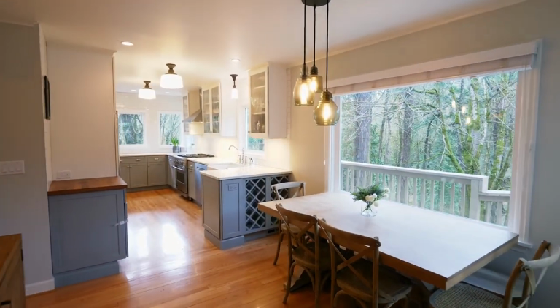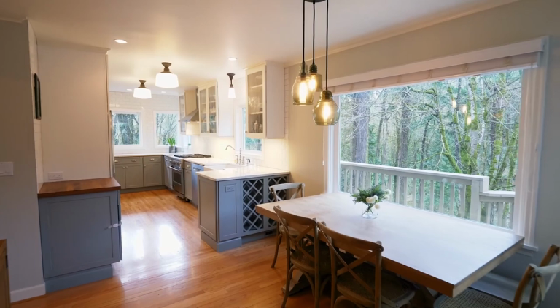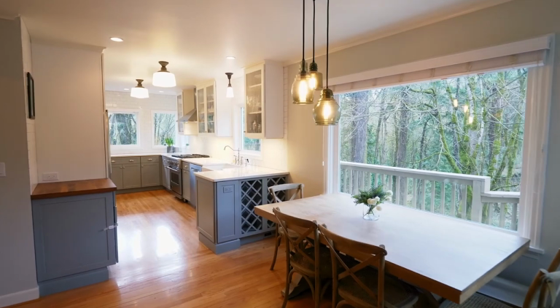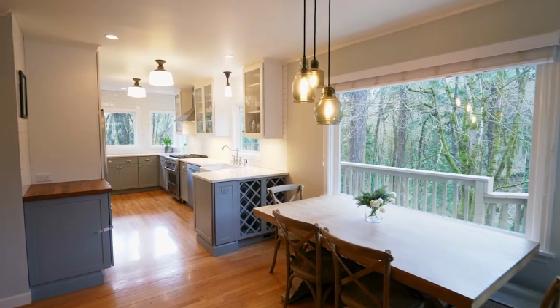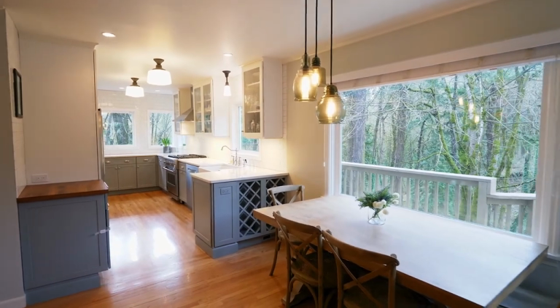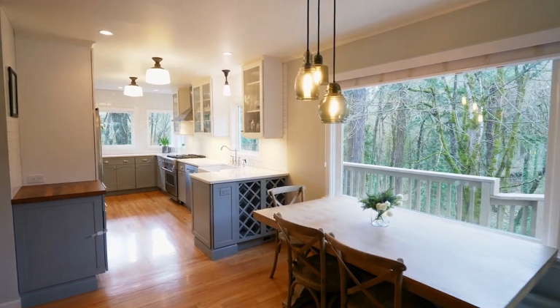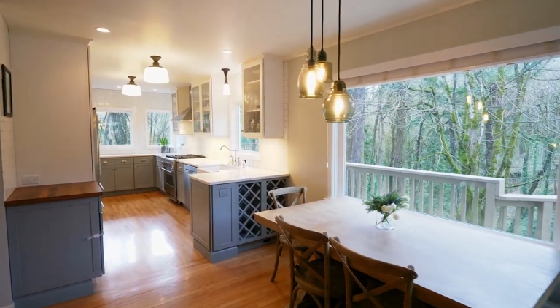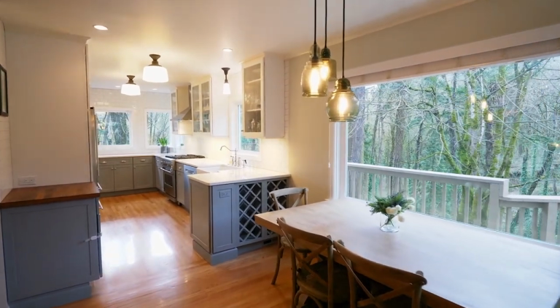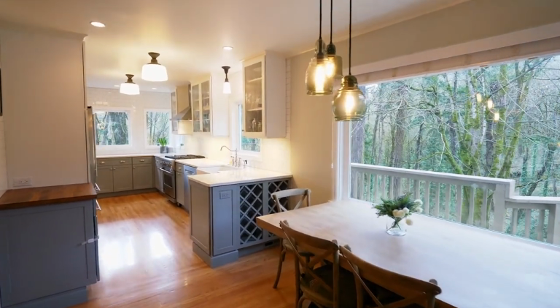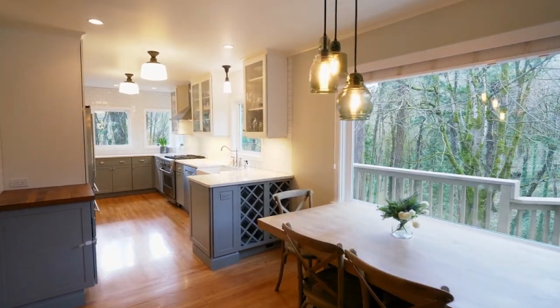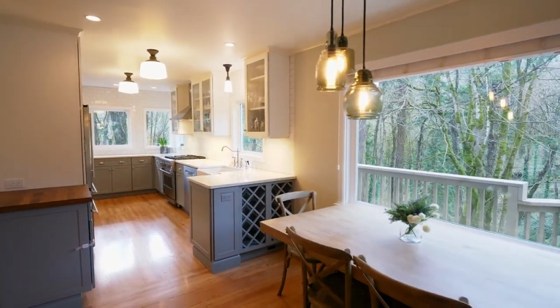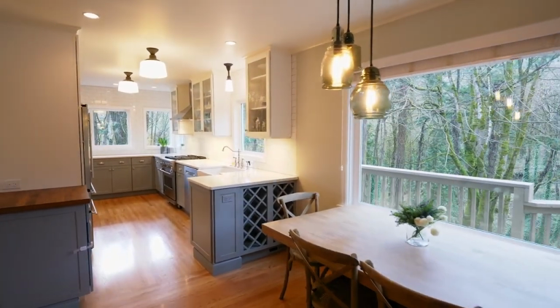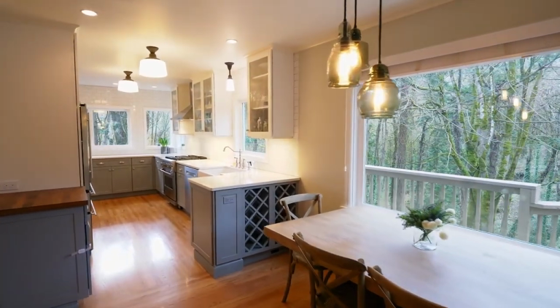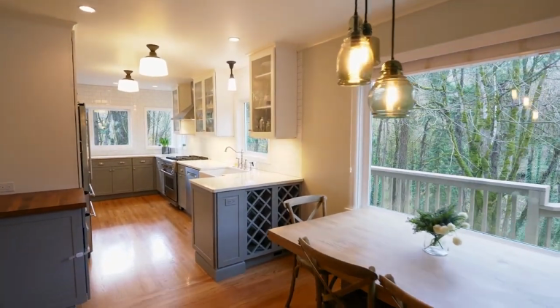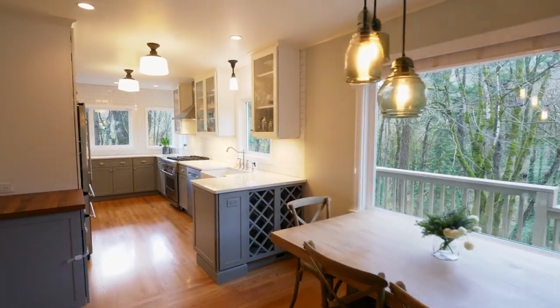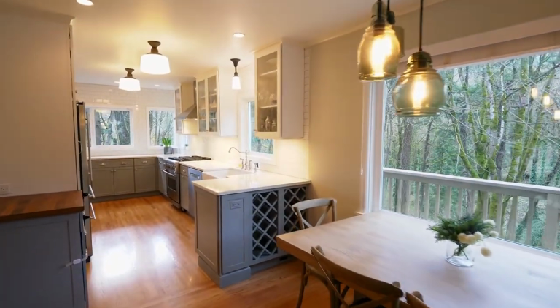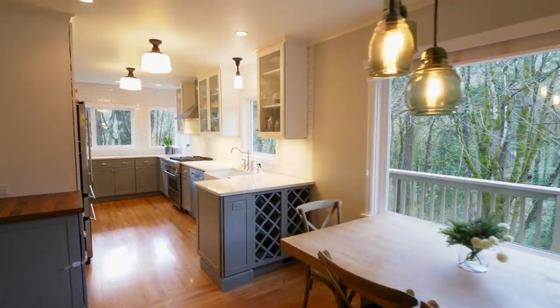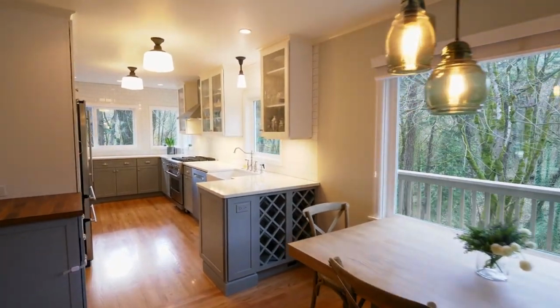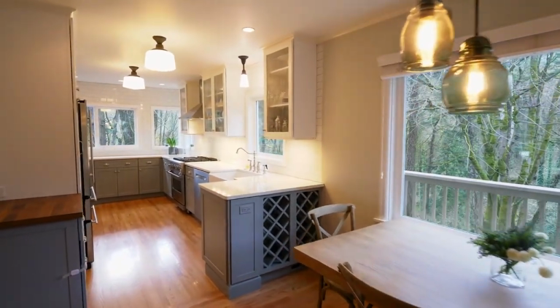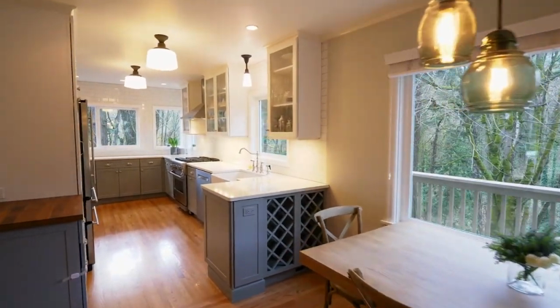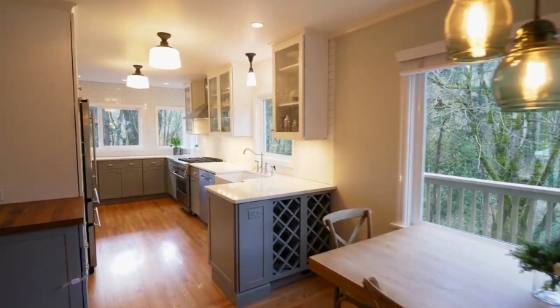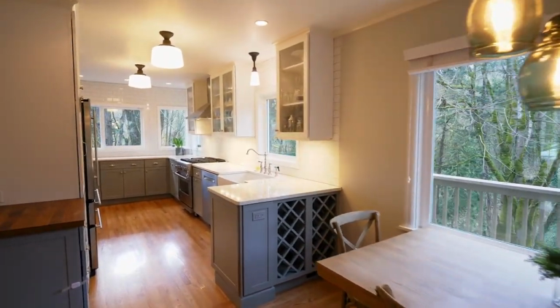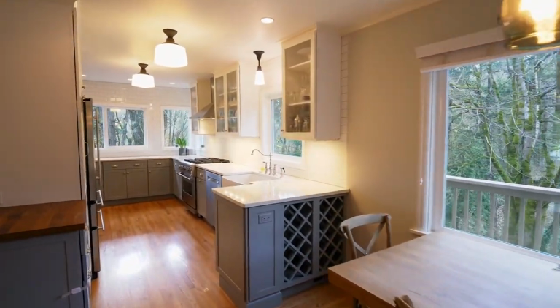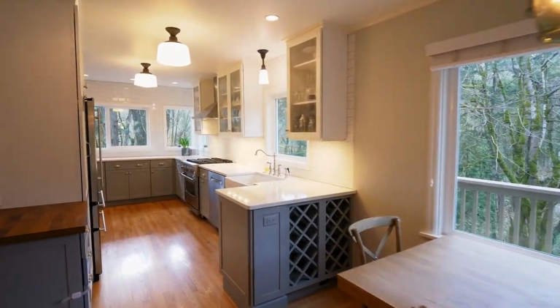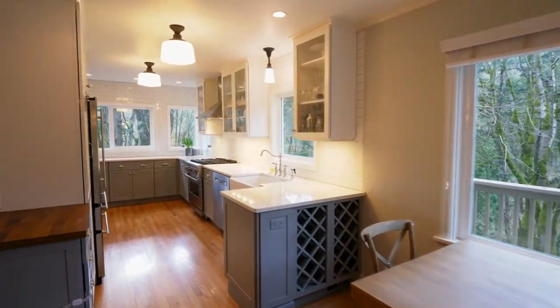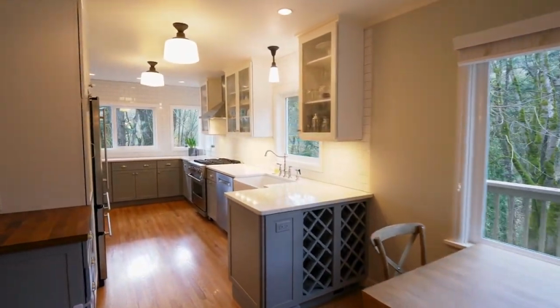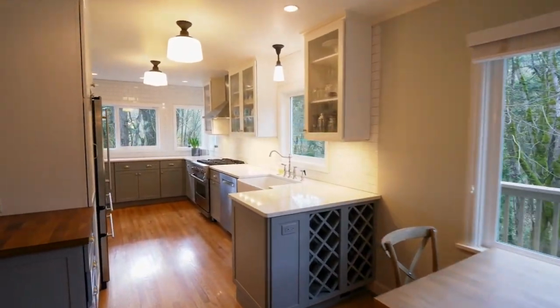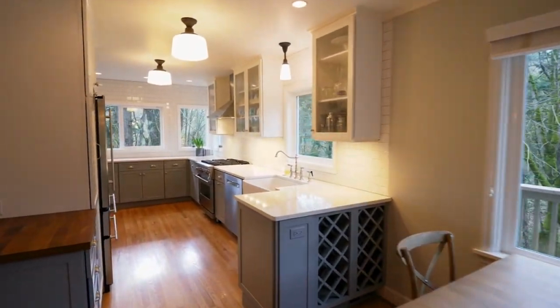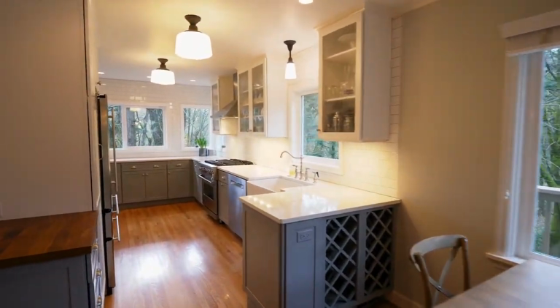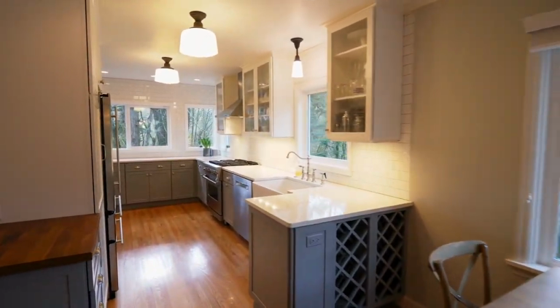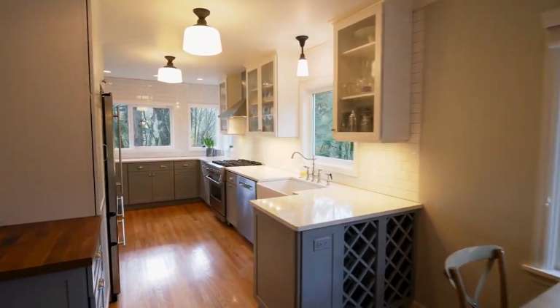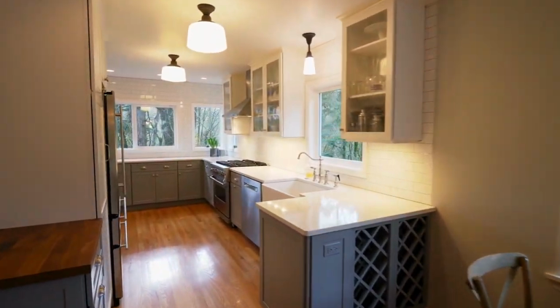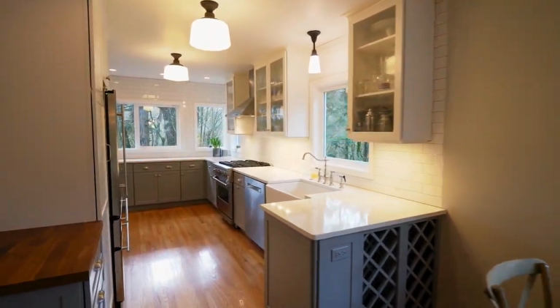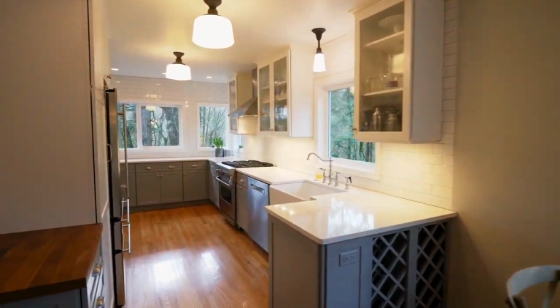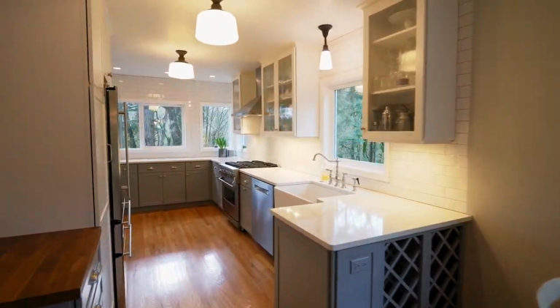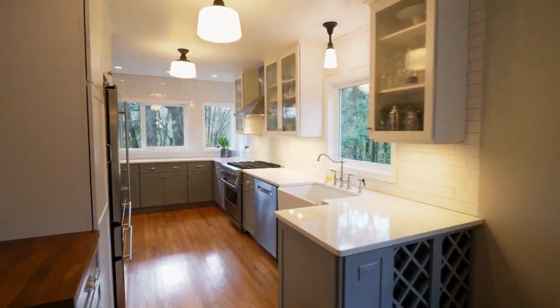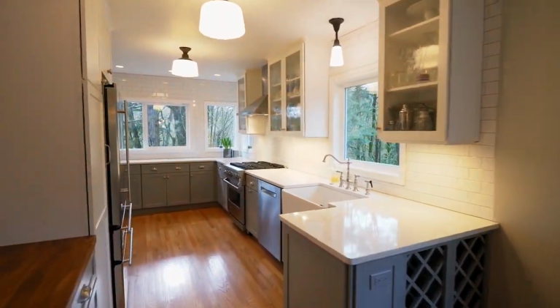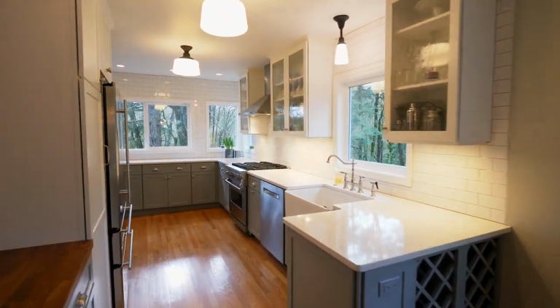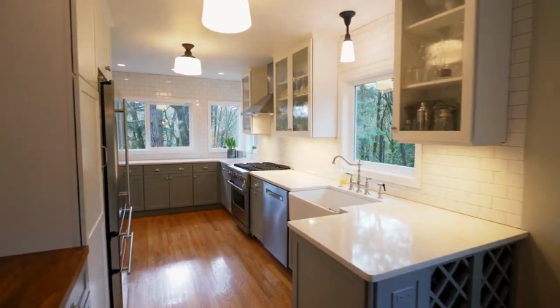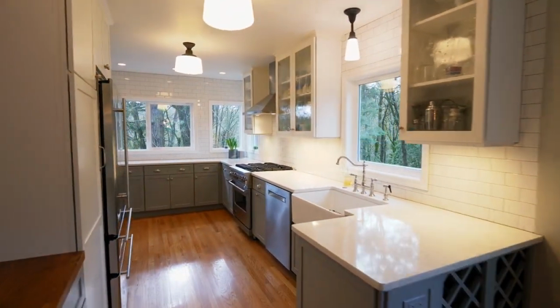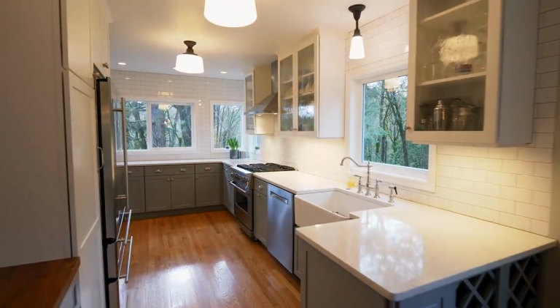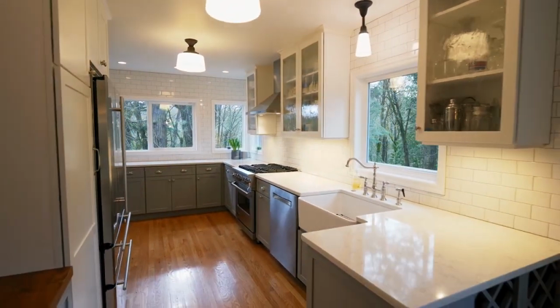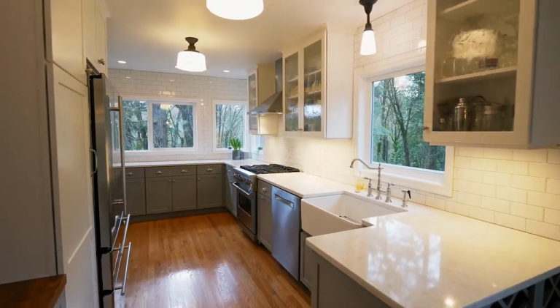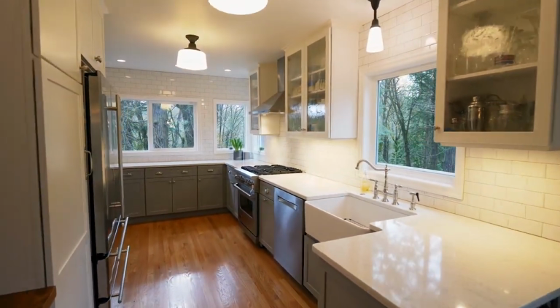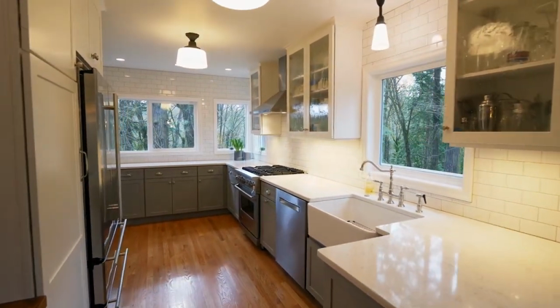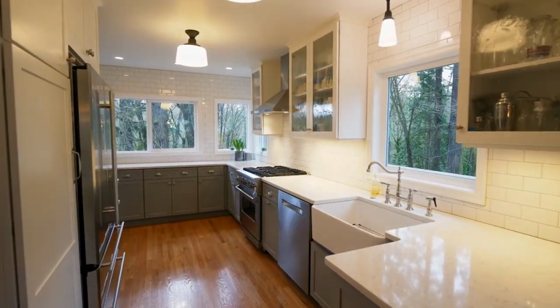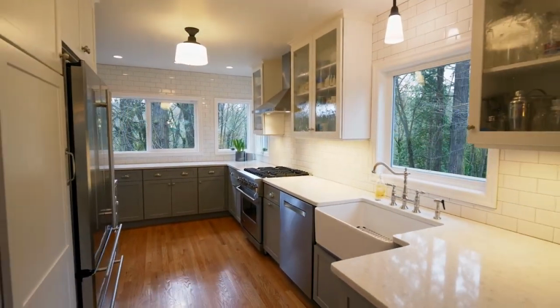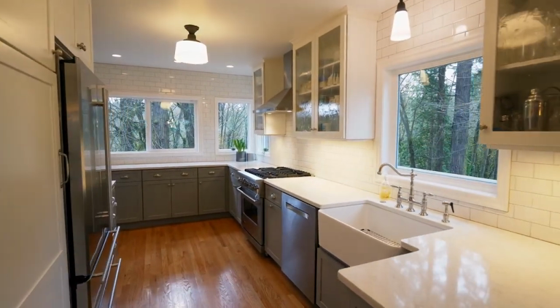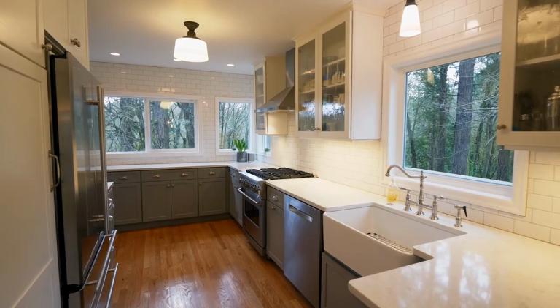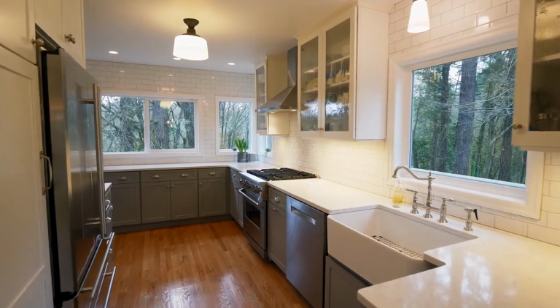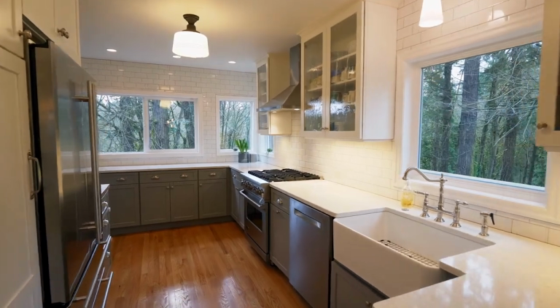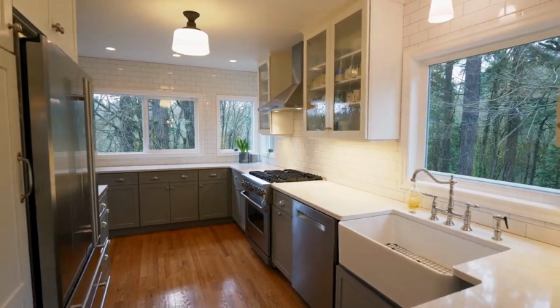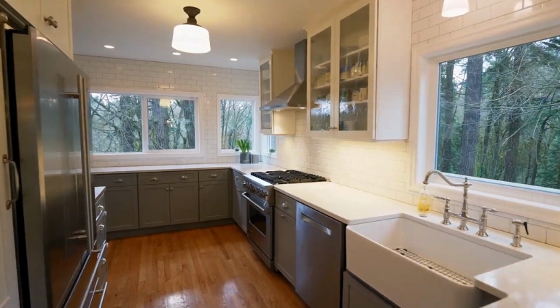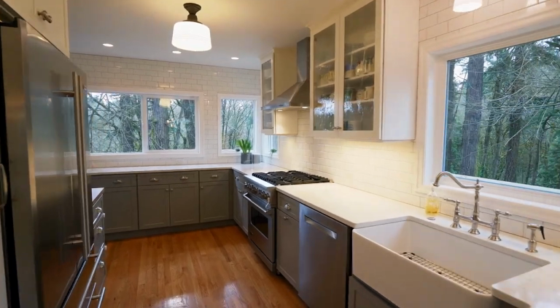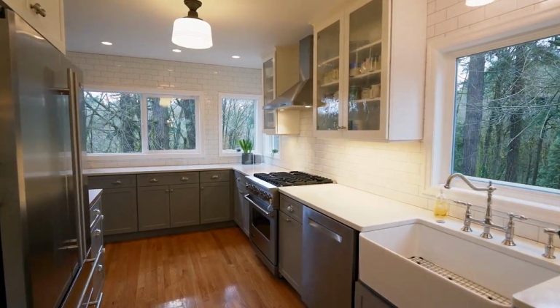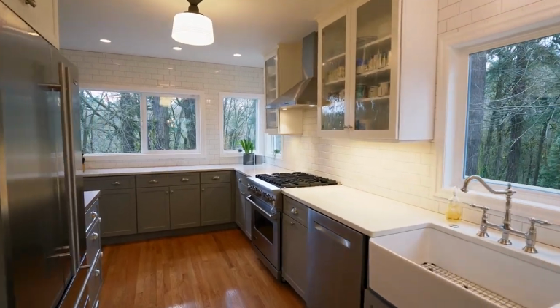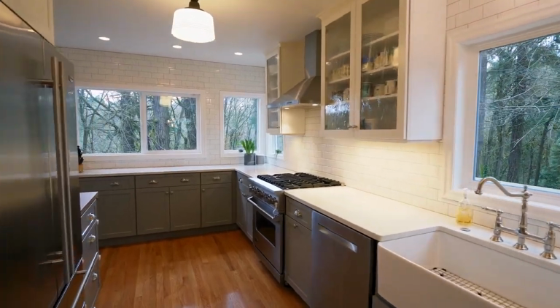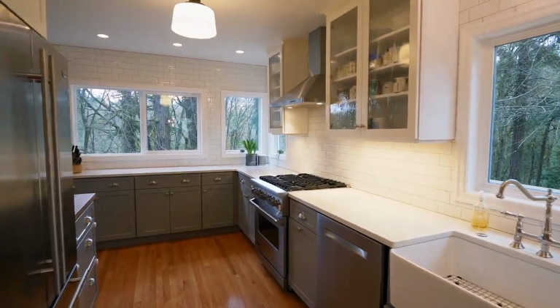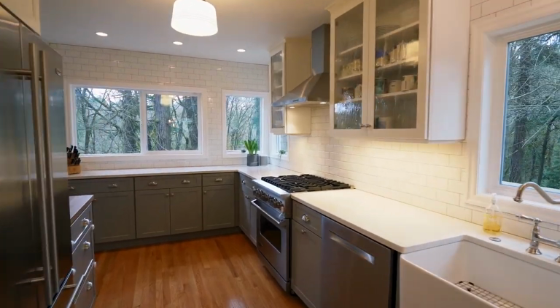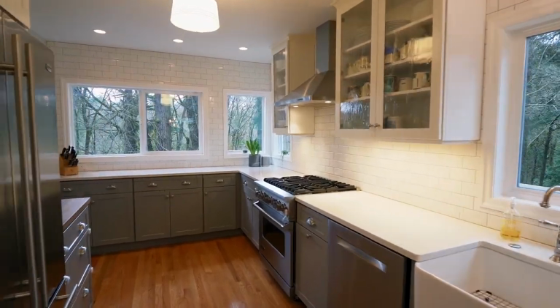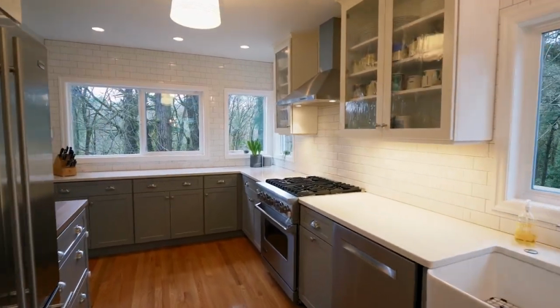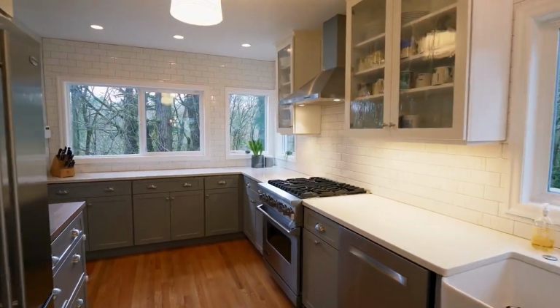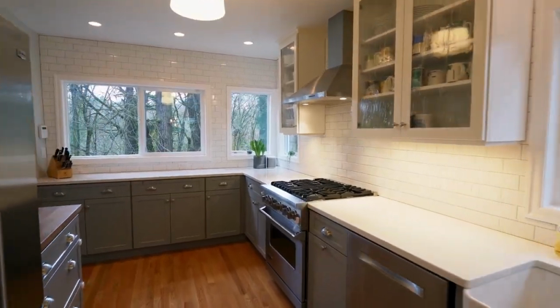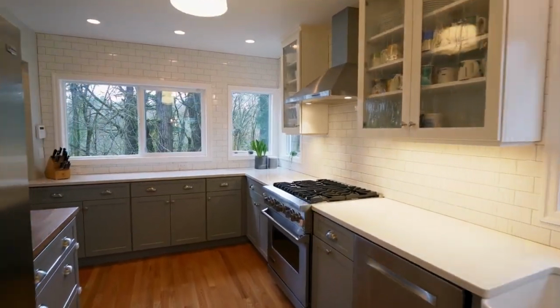The full kitchen renovation includes quartz counters, custom cabinets, and top-of-the-line Viking and Monogram appliances.